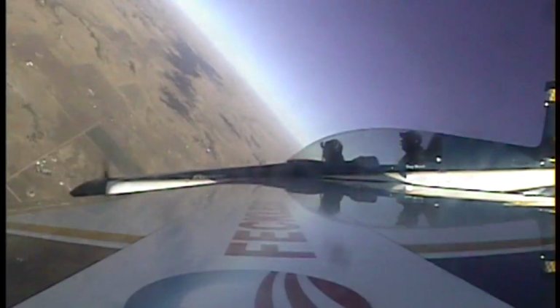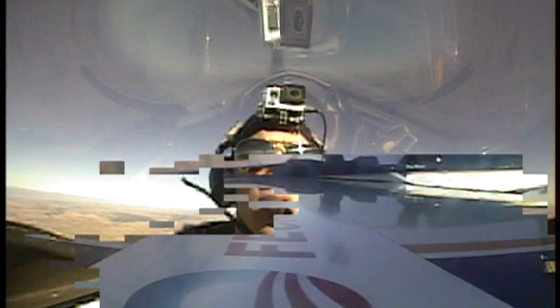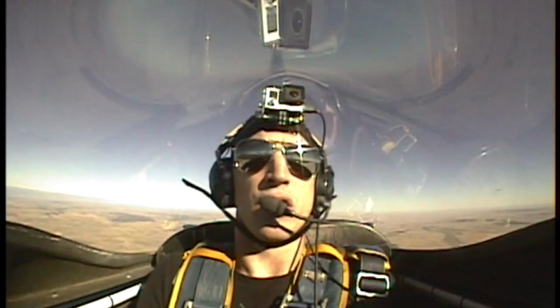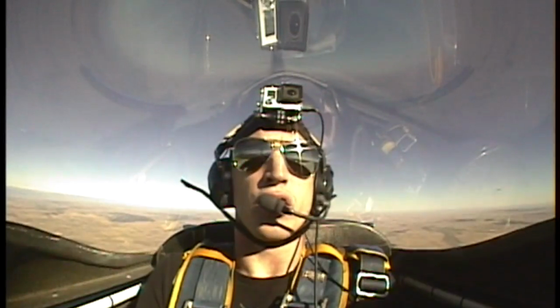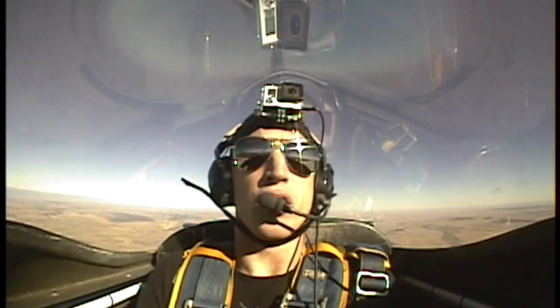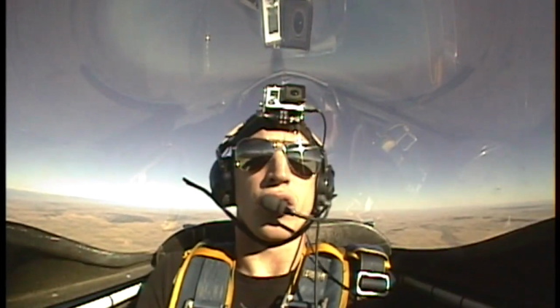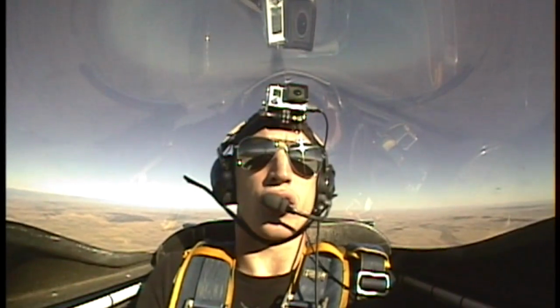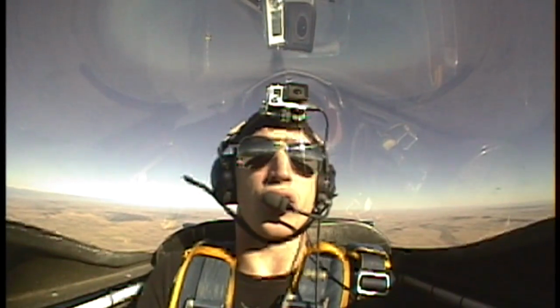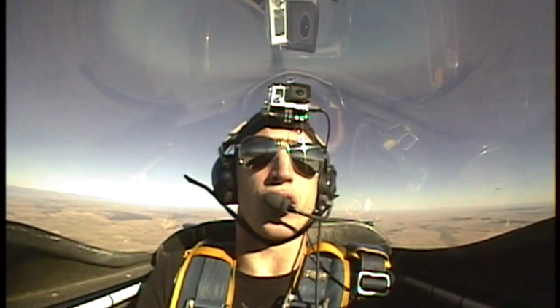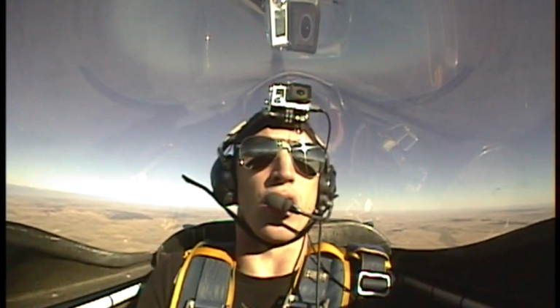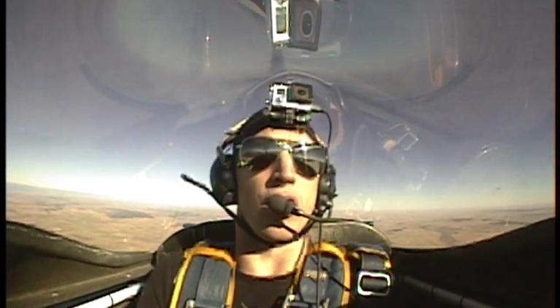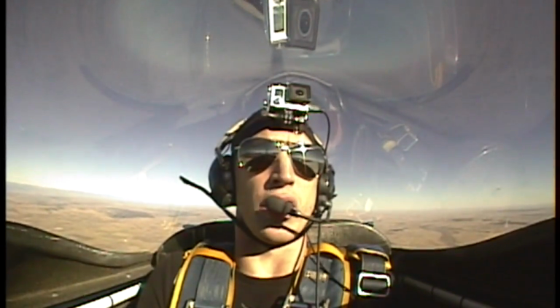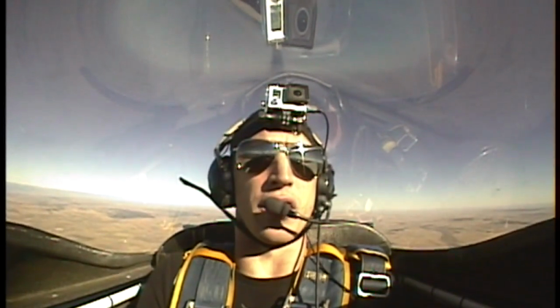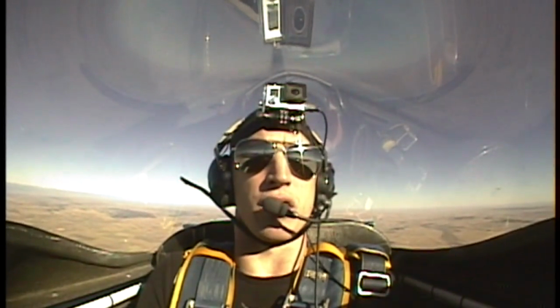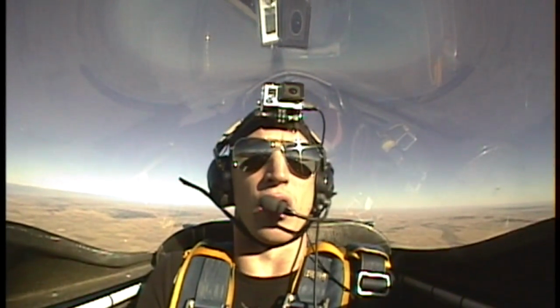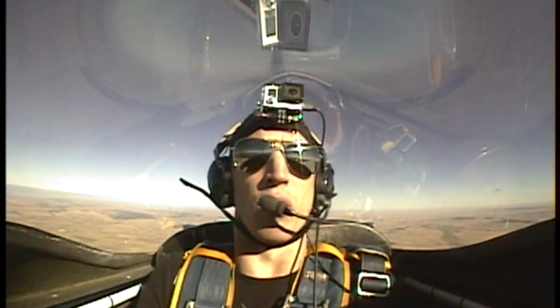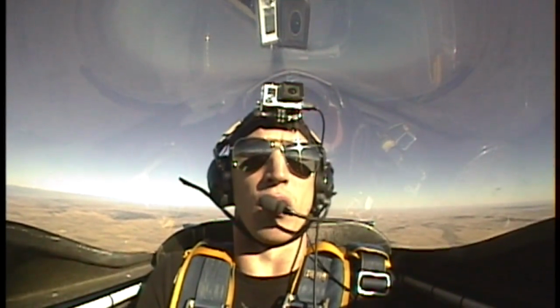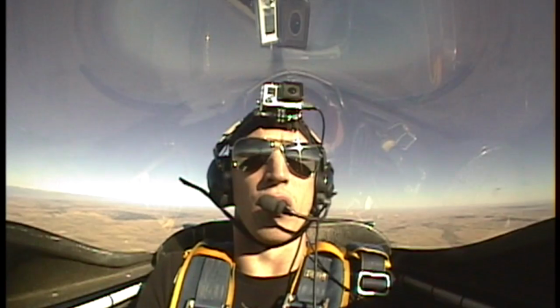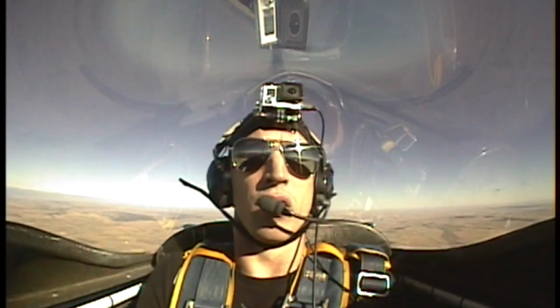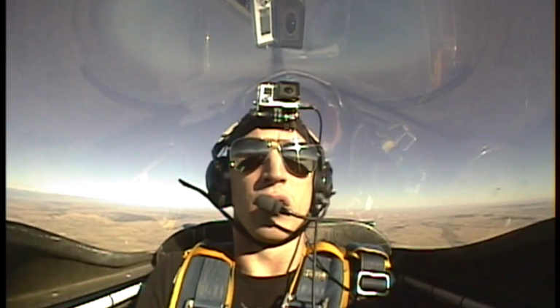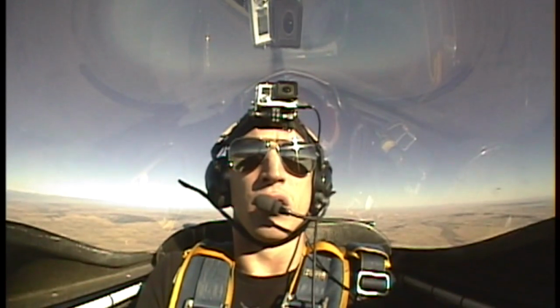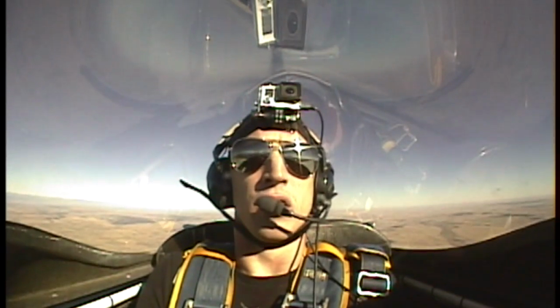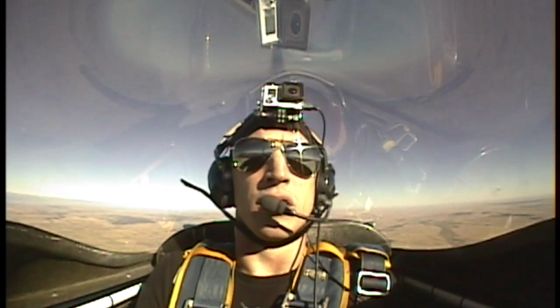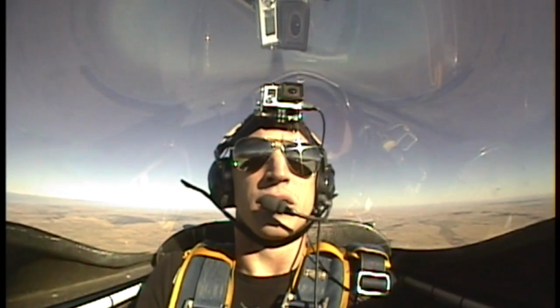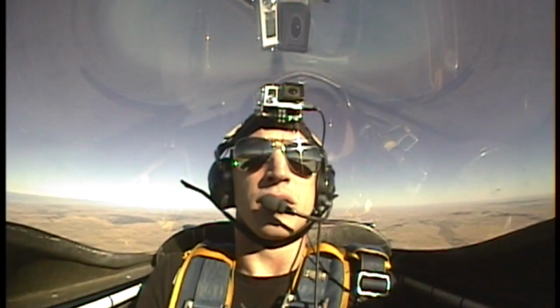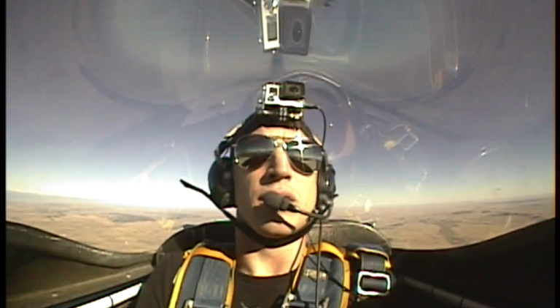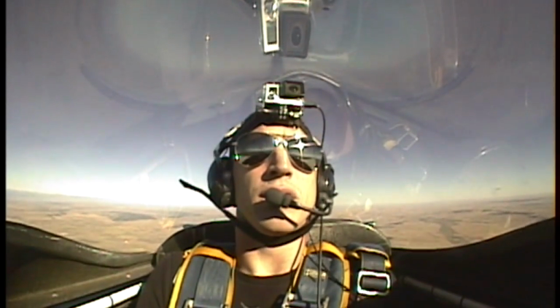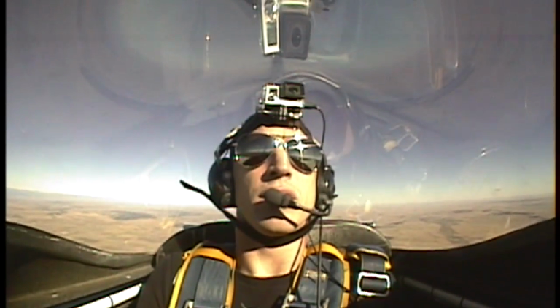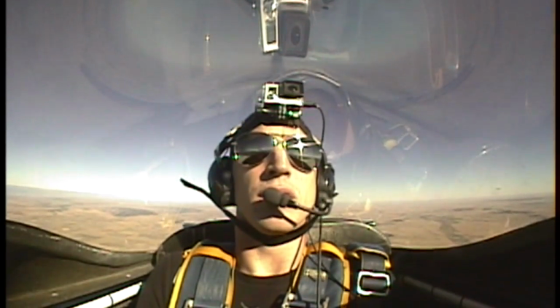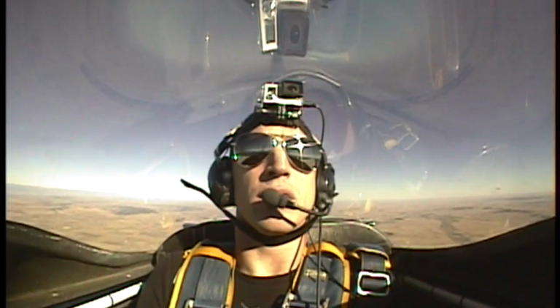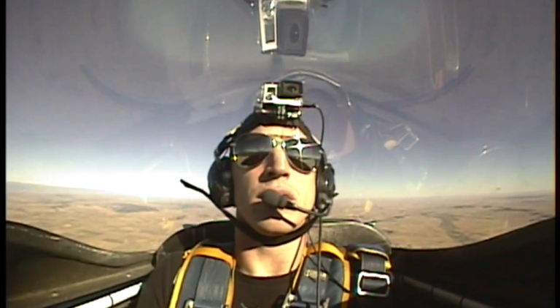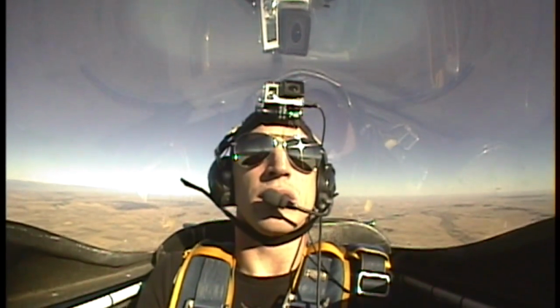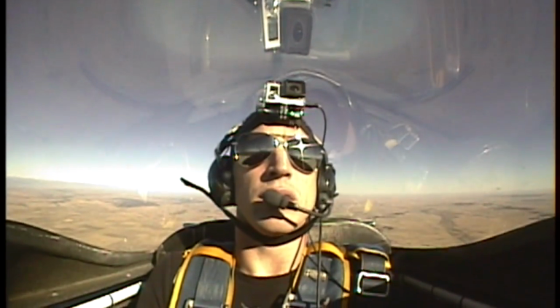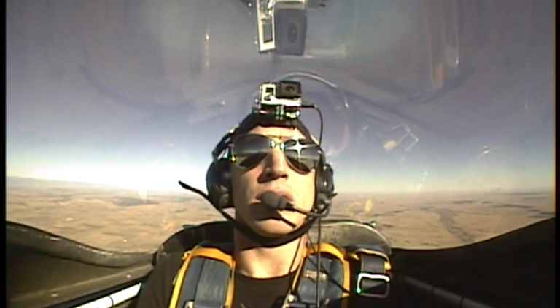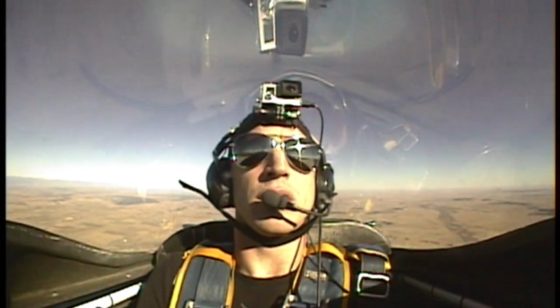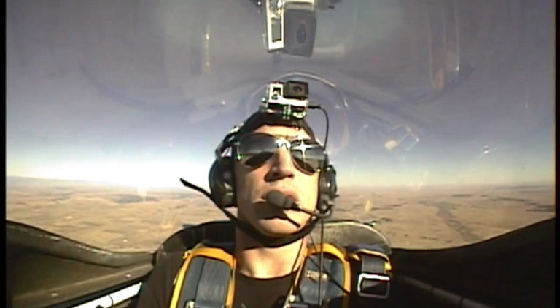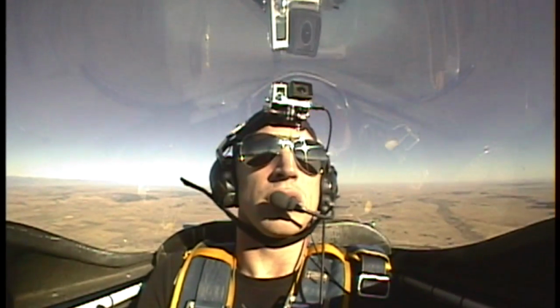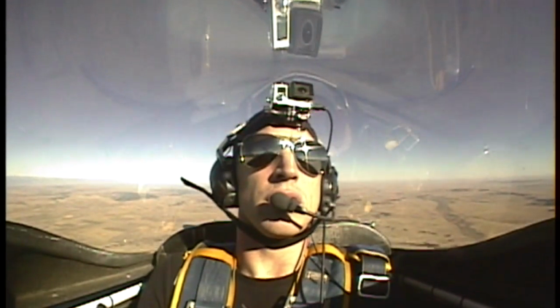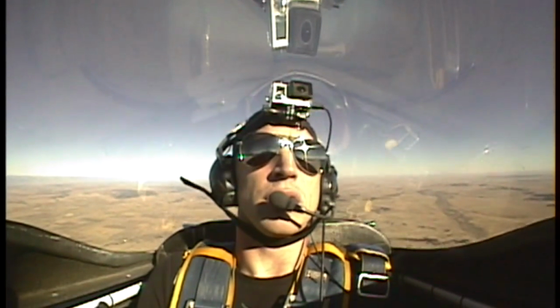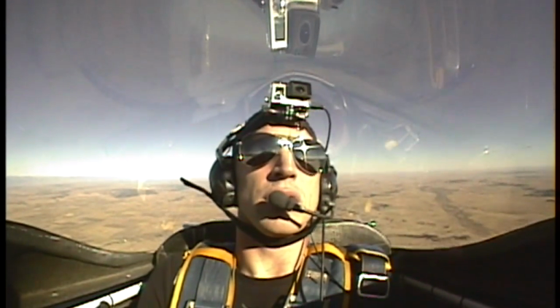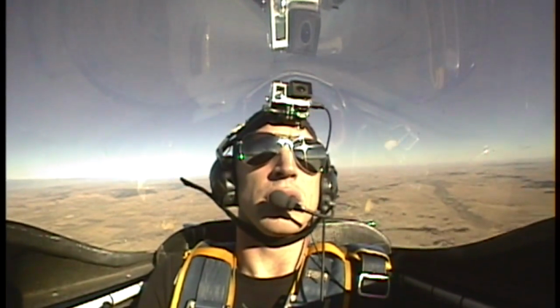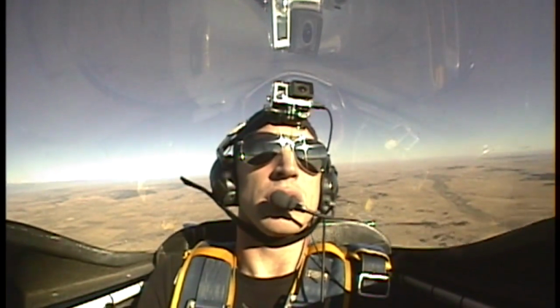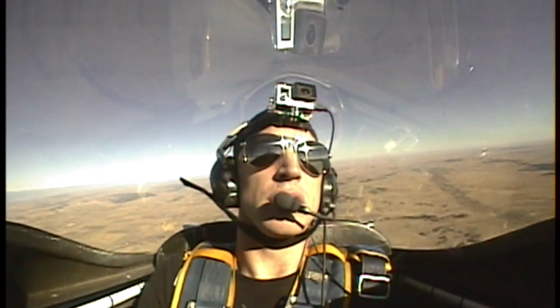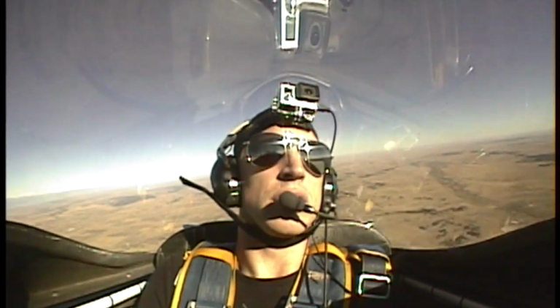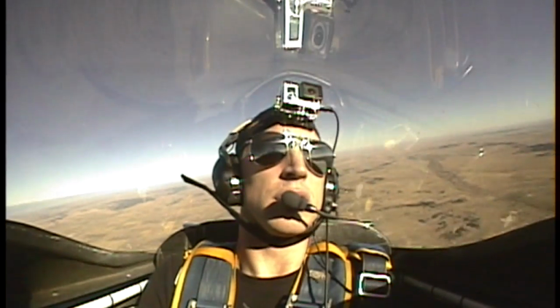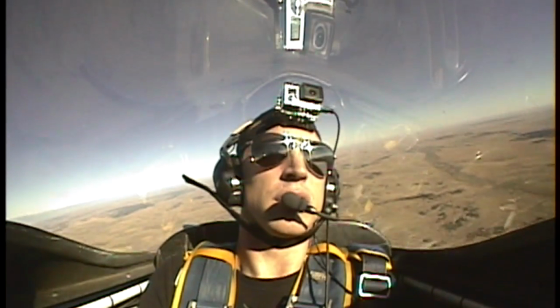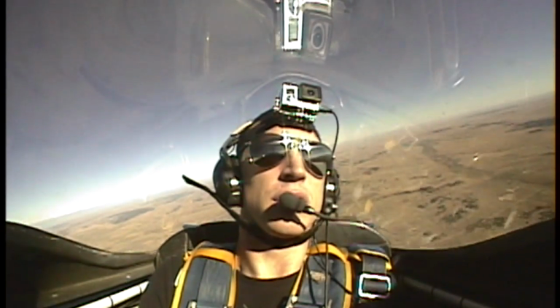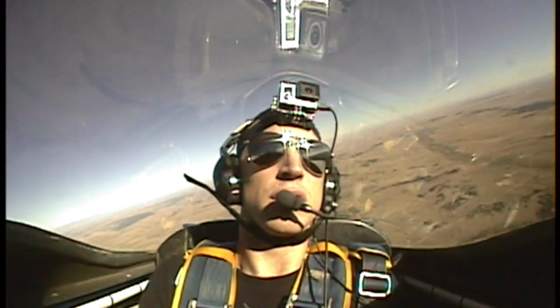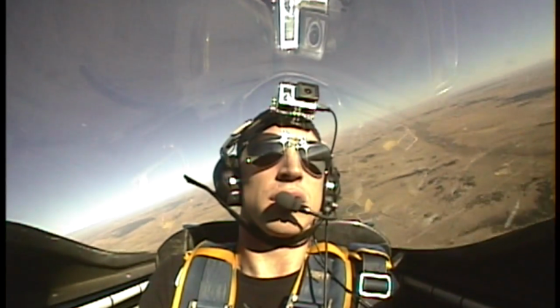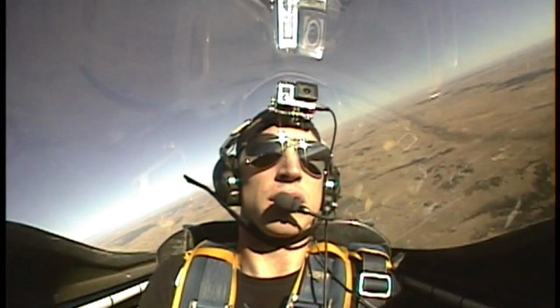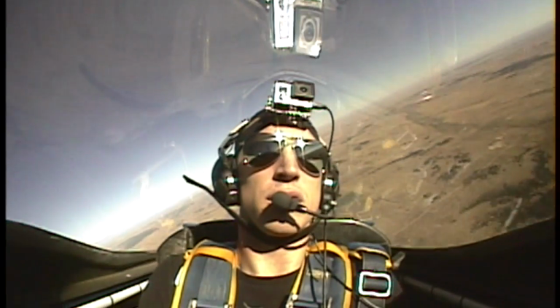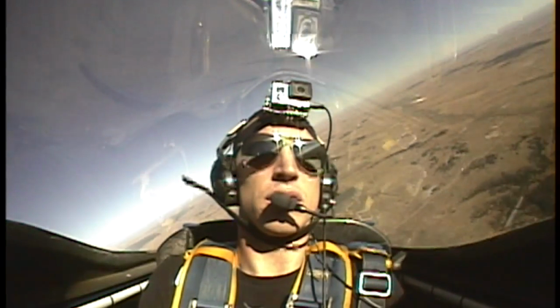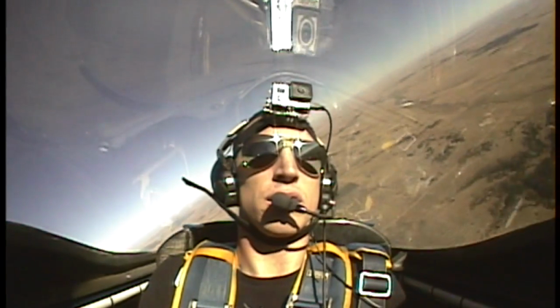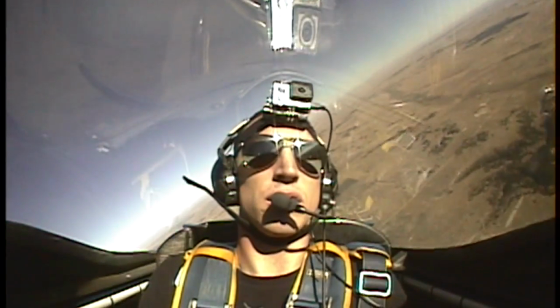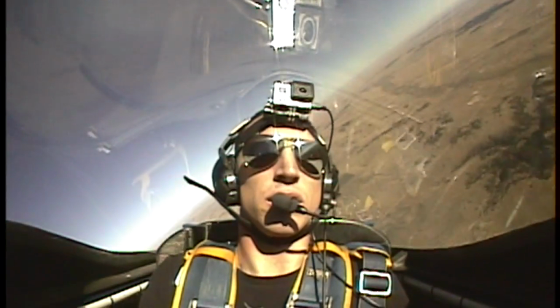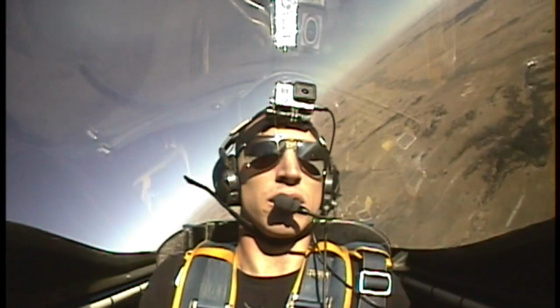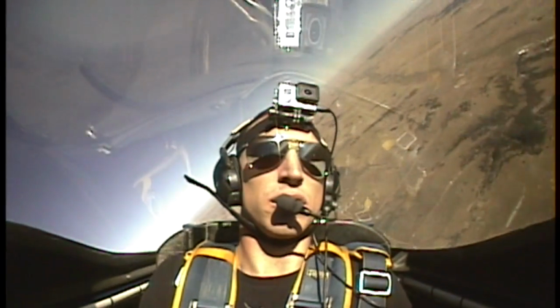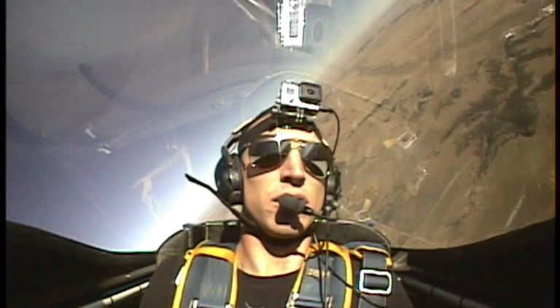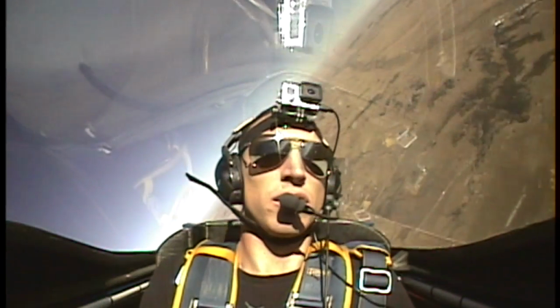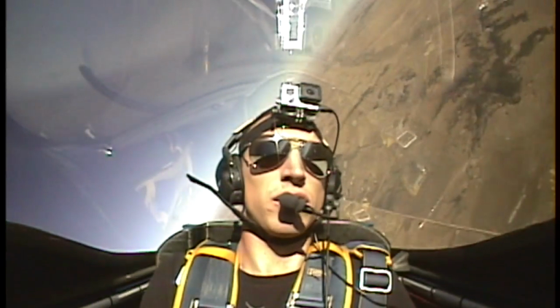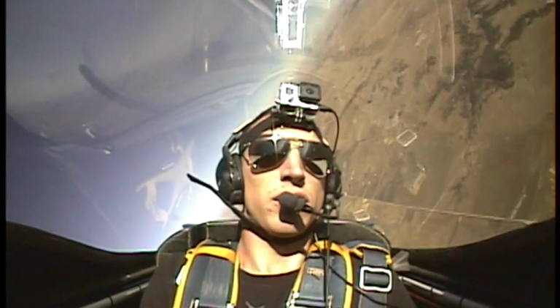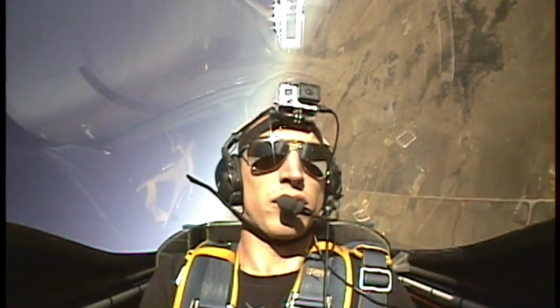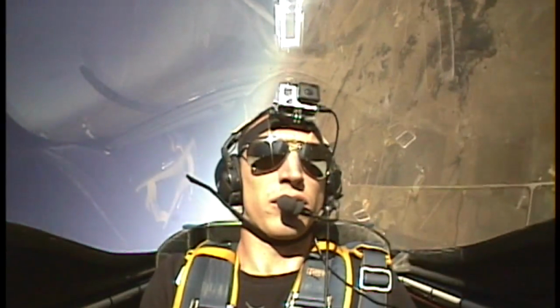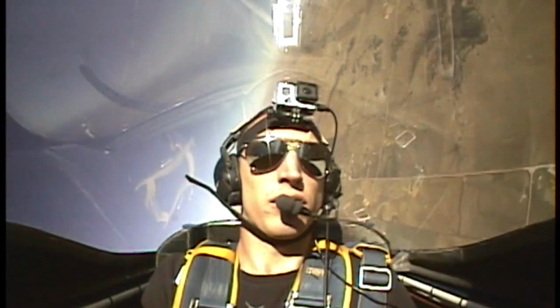The slow roll first? Sure, I'll try the slow roll. Okay. Get the nose a little above the horizon. Now you can start rolling. Good.